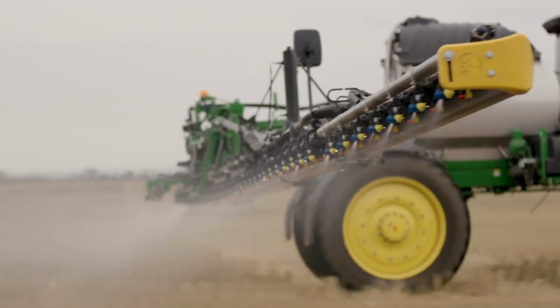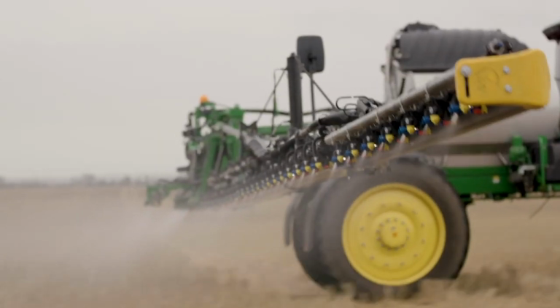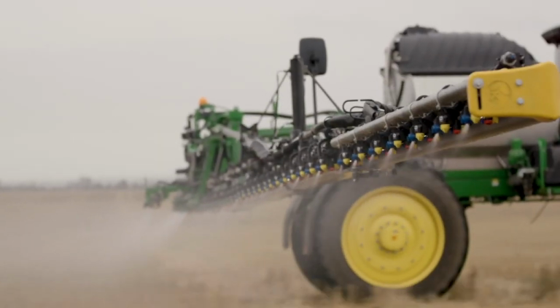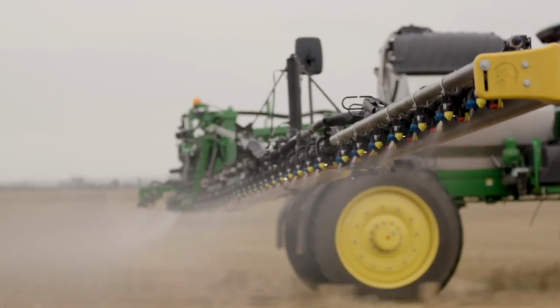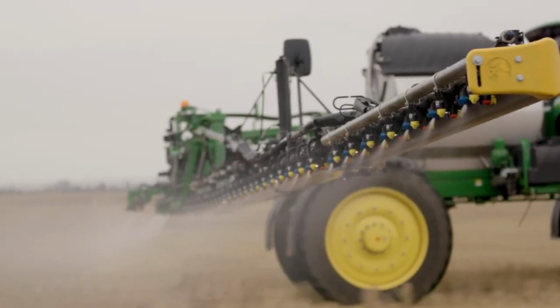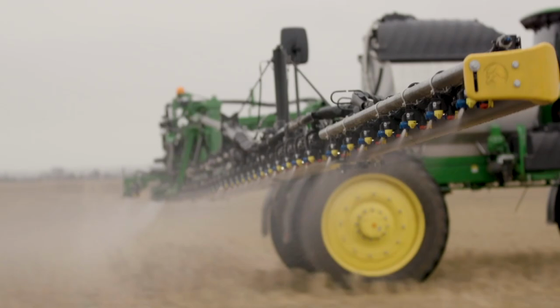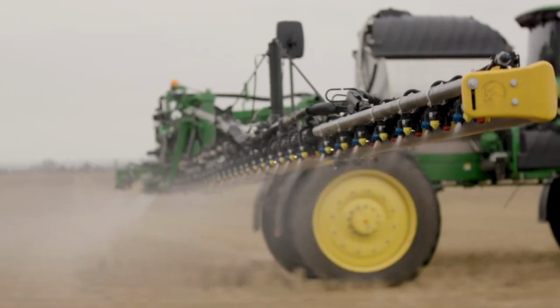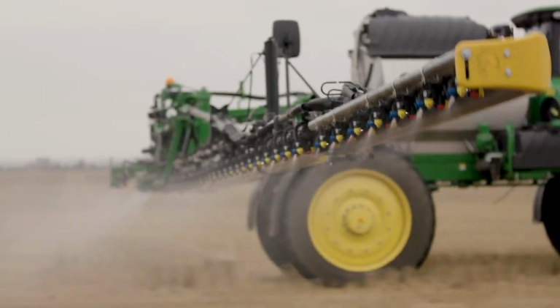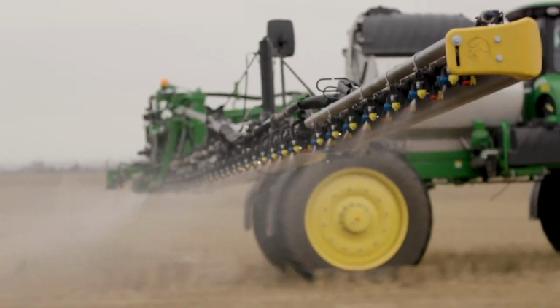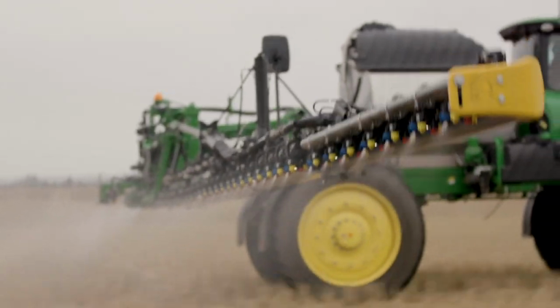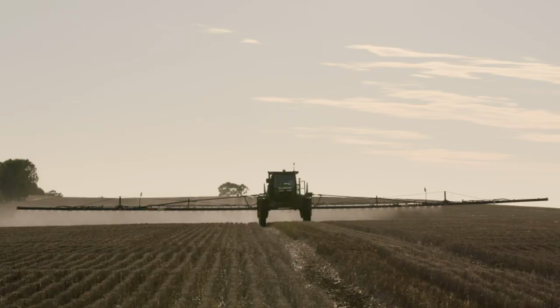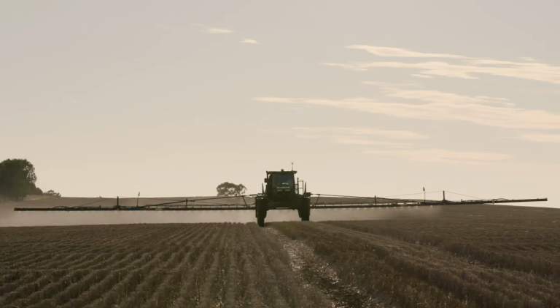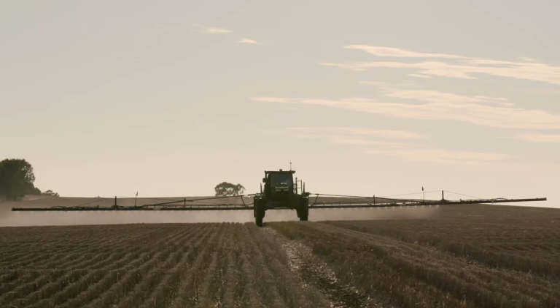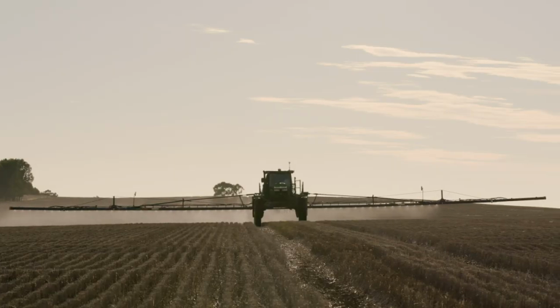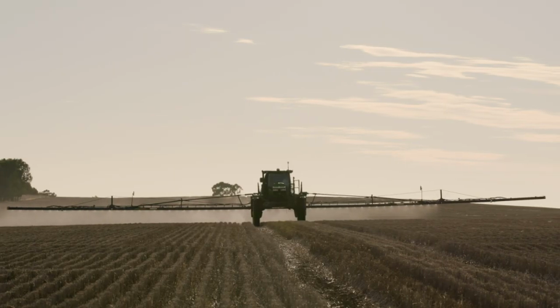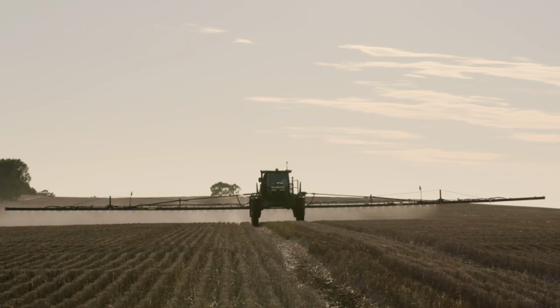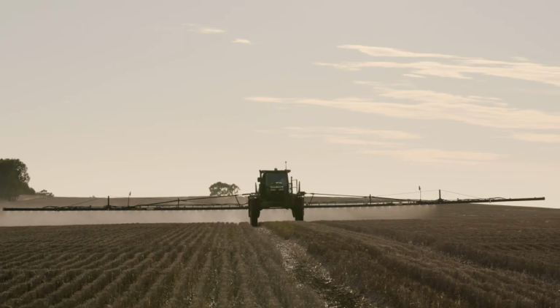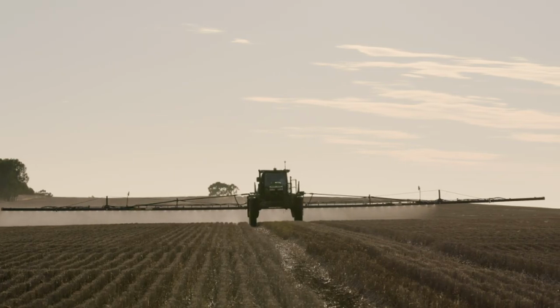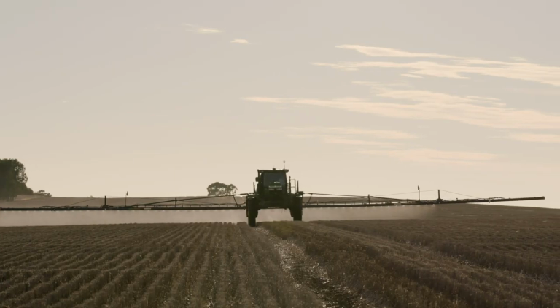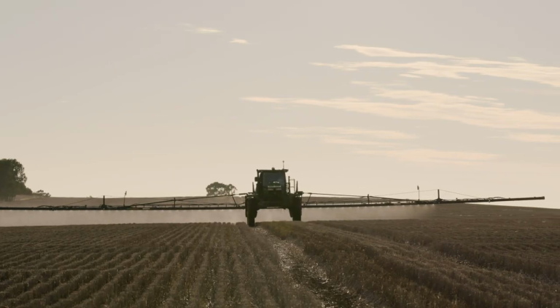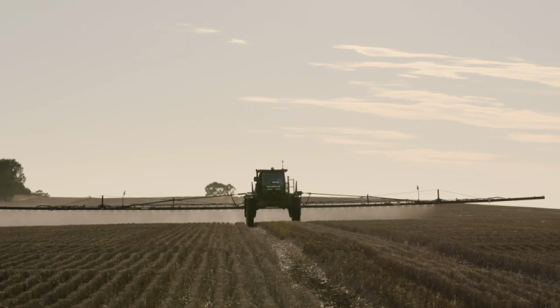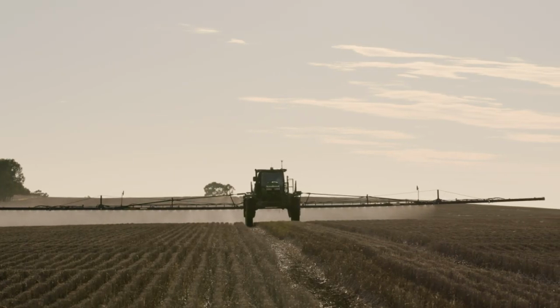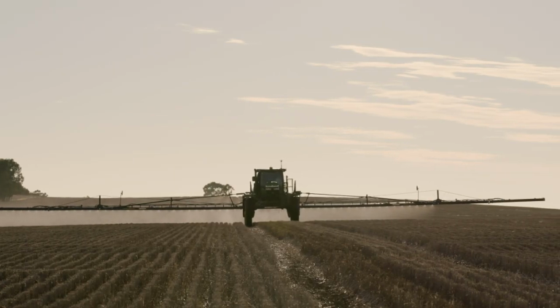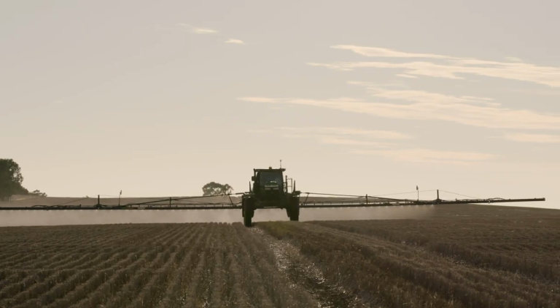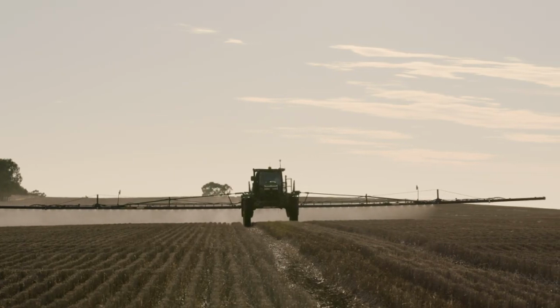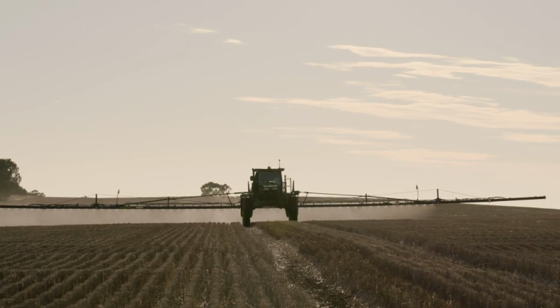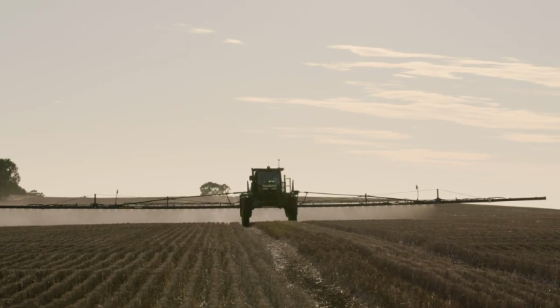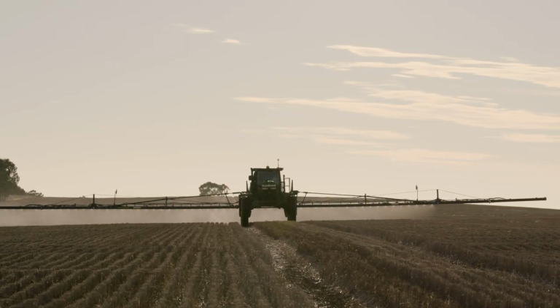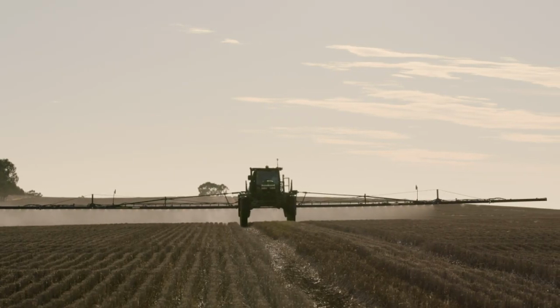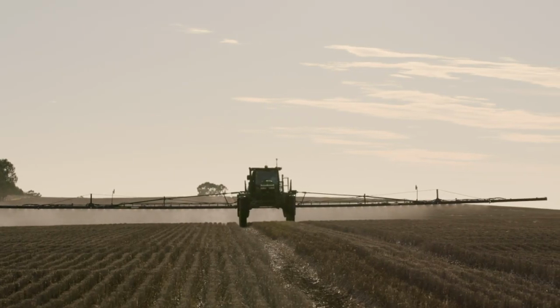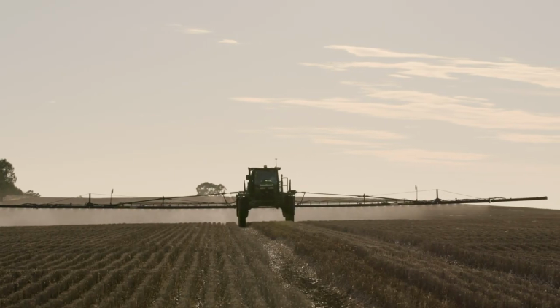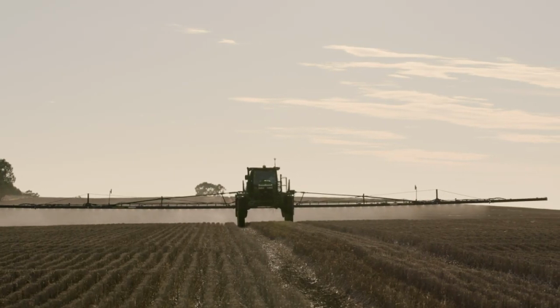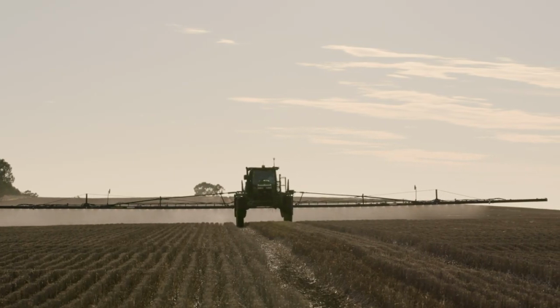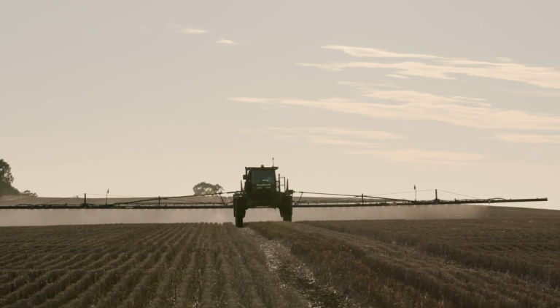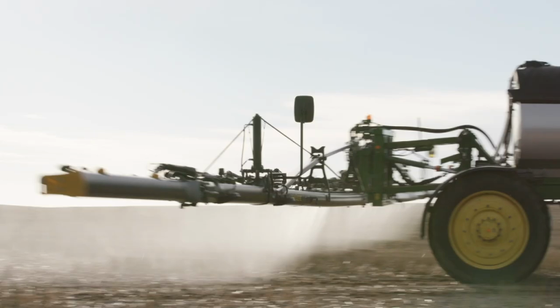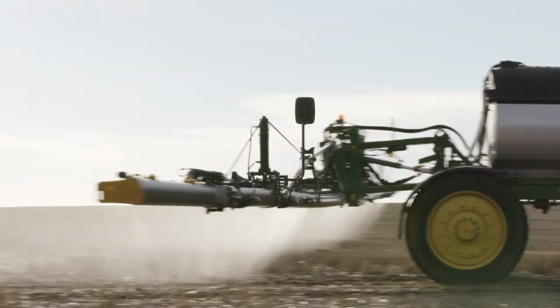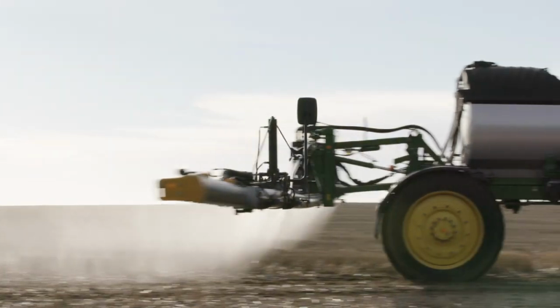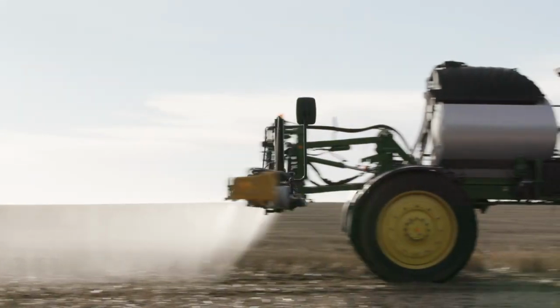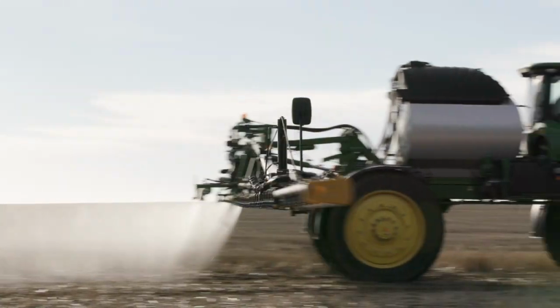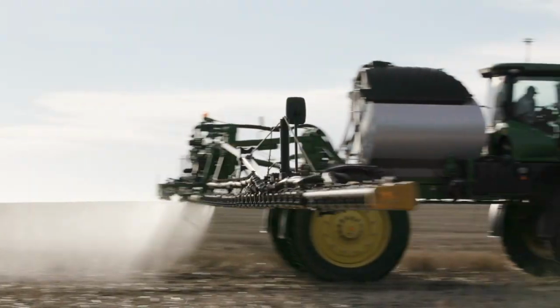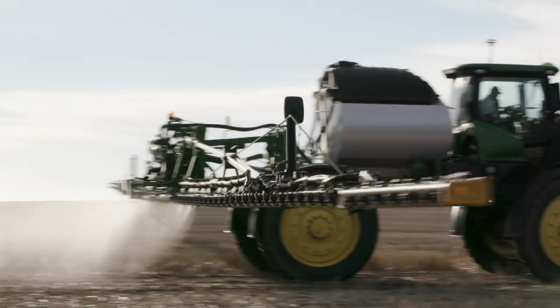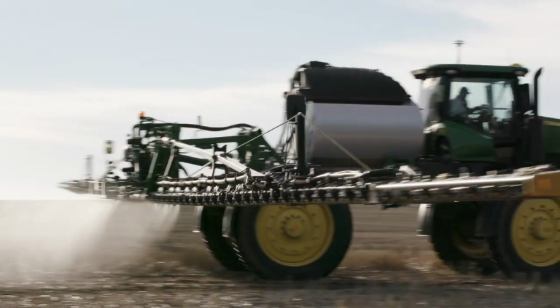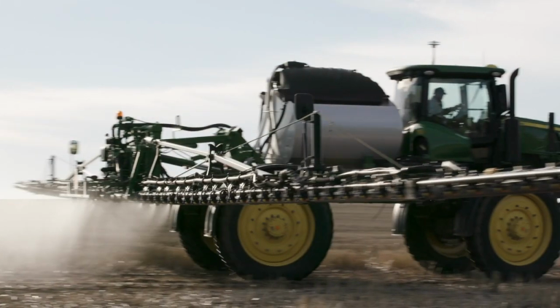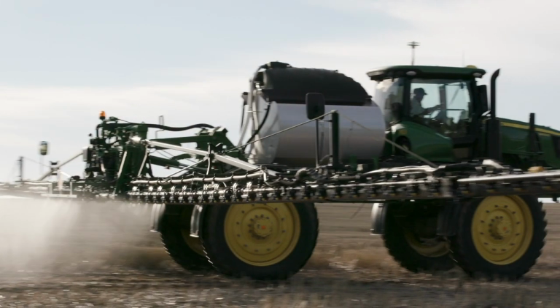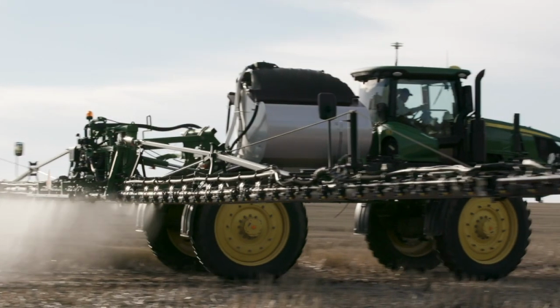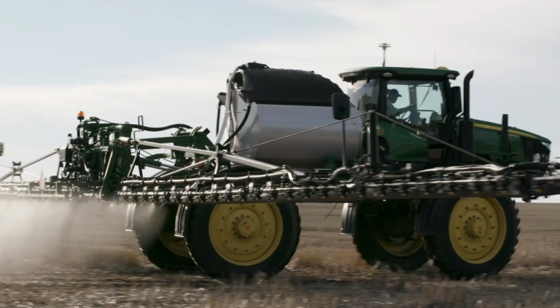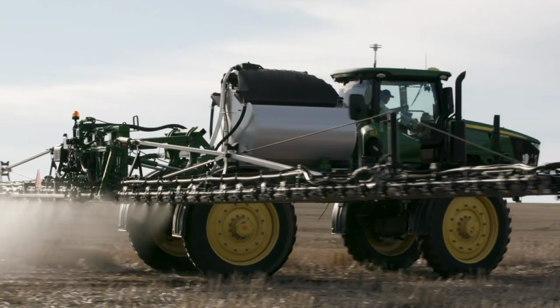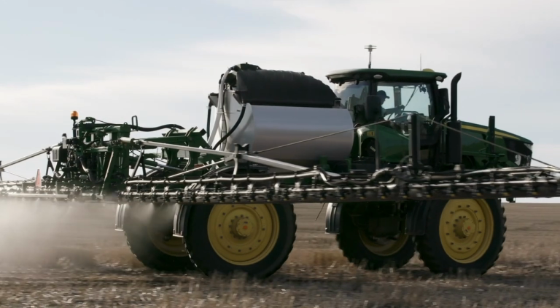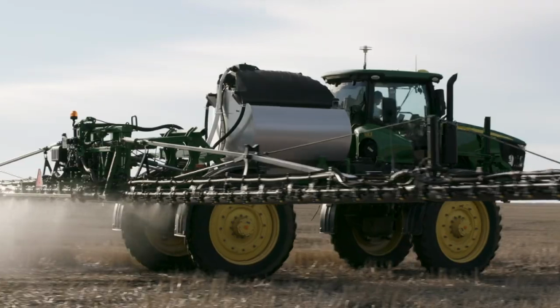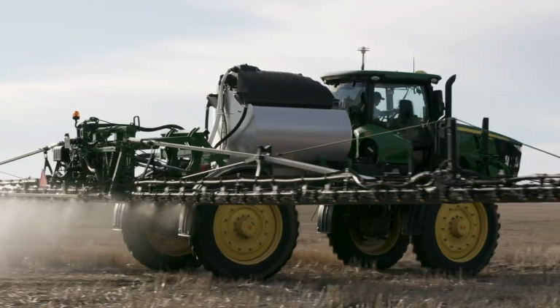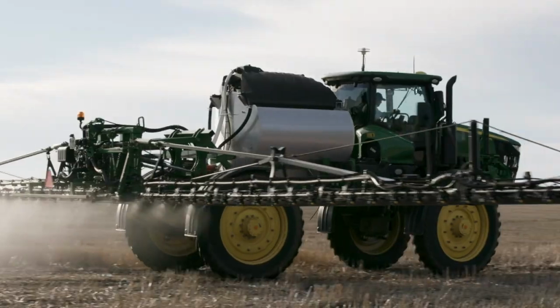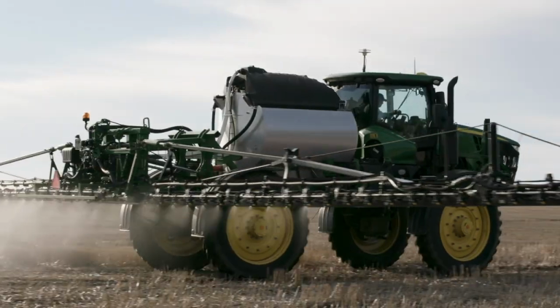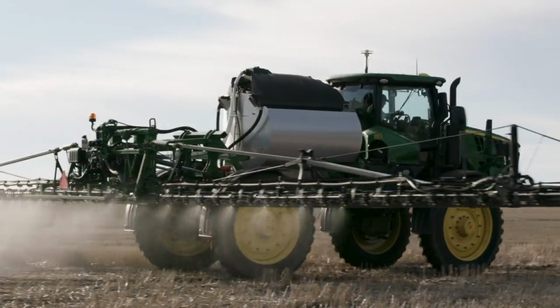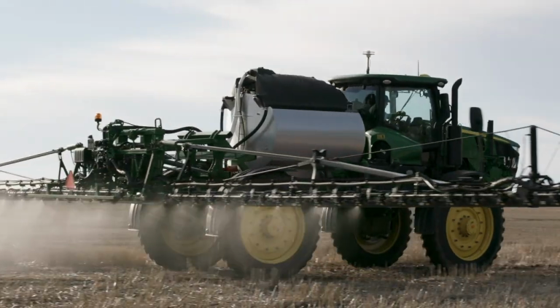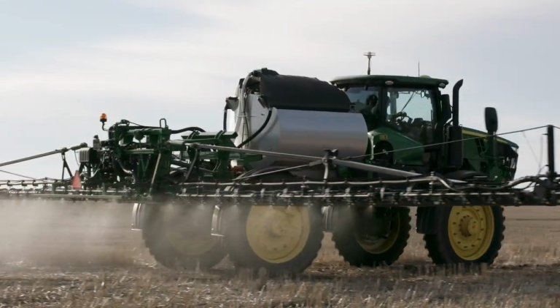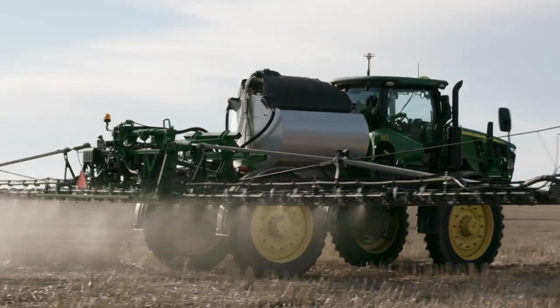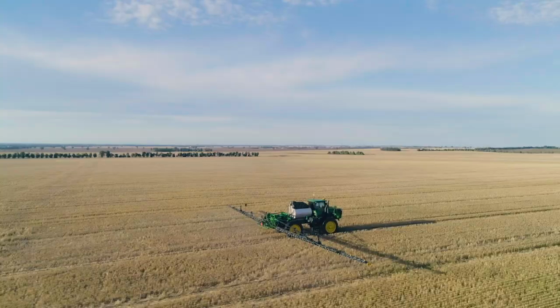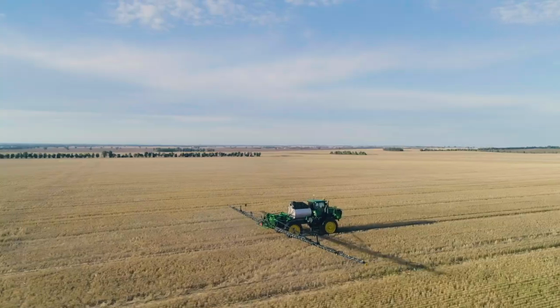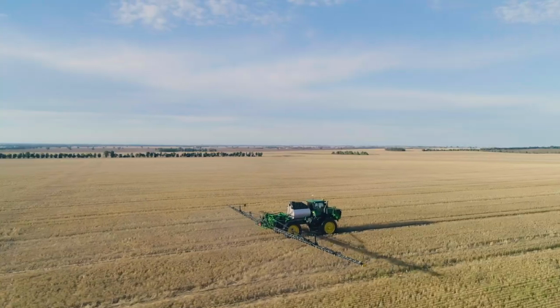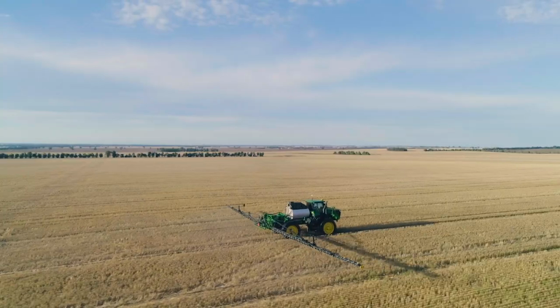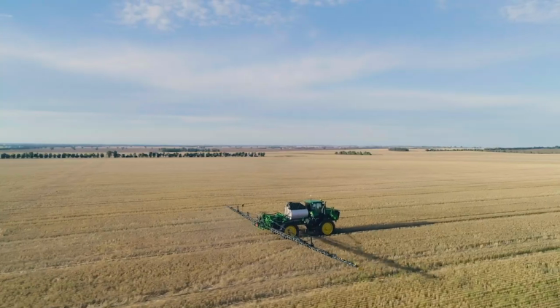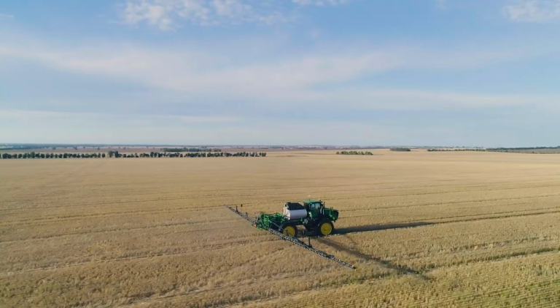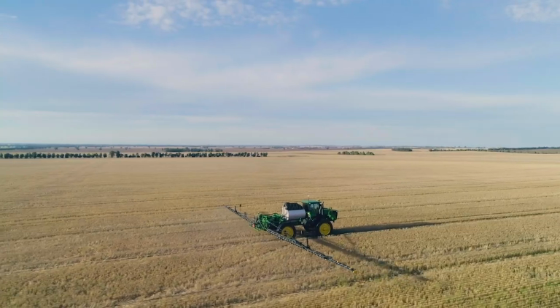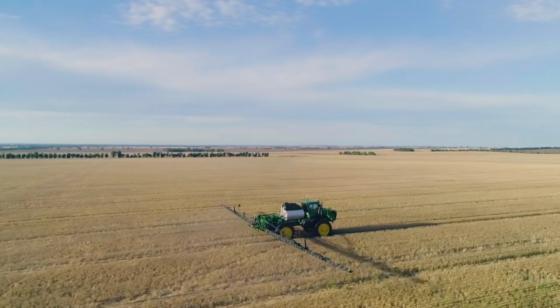We're in very rolling country at our home farm, so to be able to see the rate control and the inner and outer sections of the boom was quite fascinating.